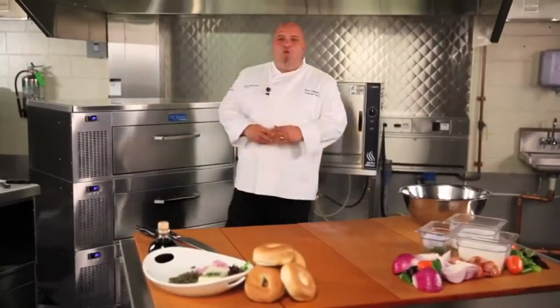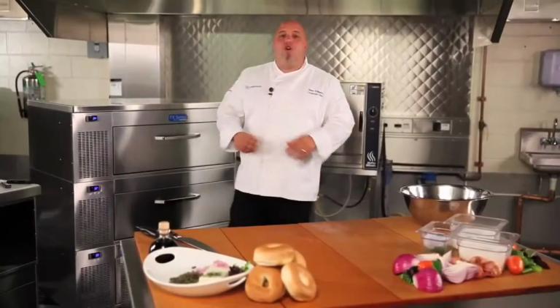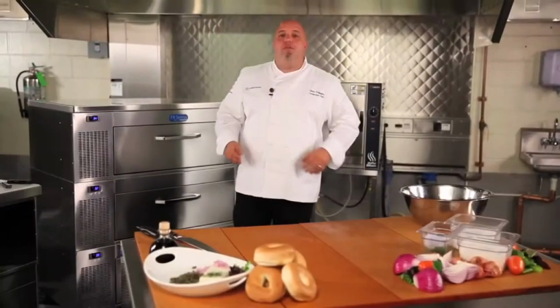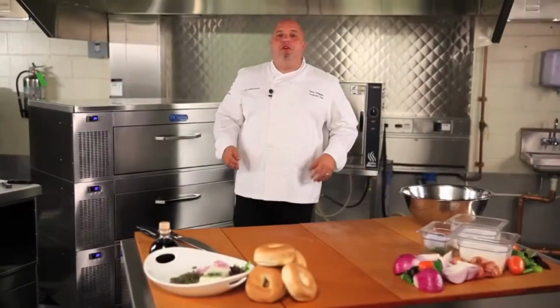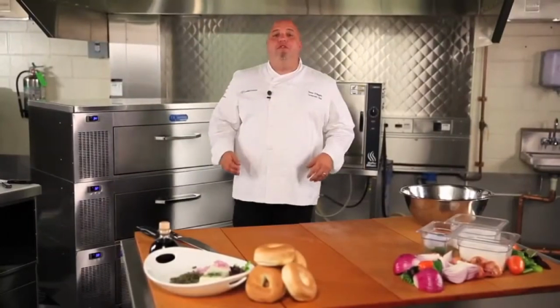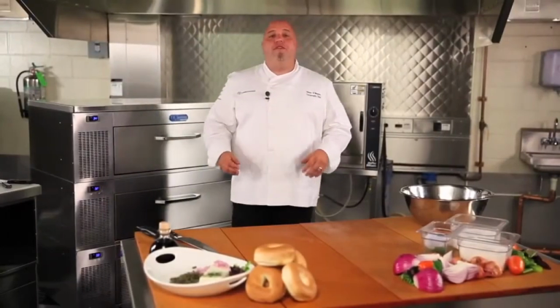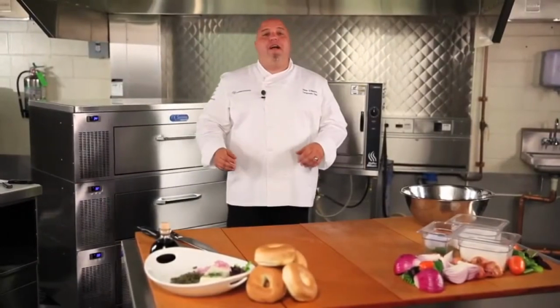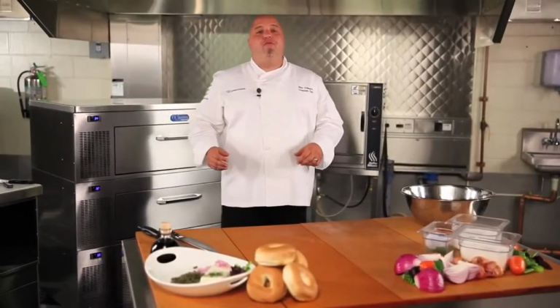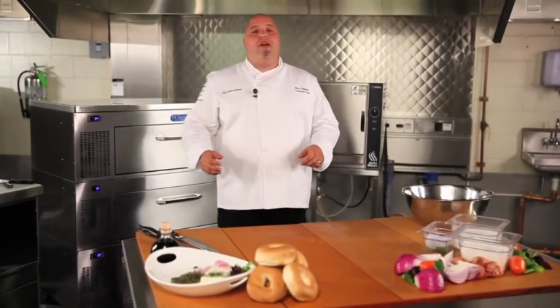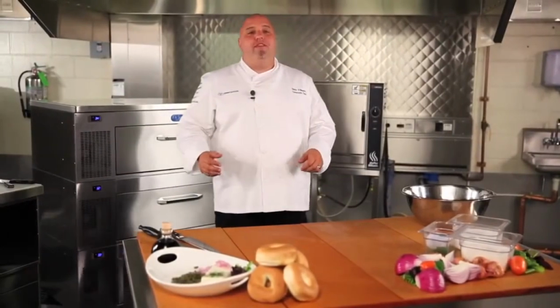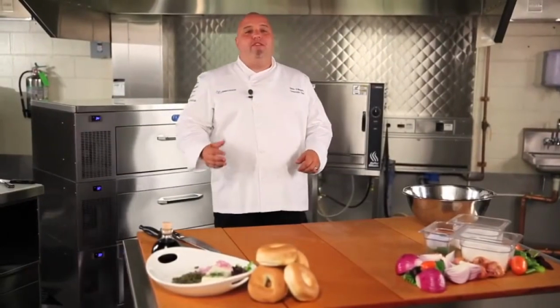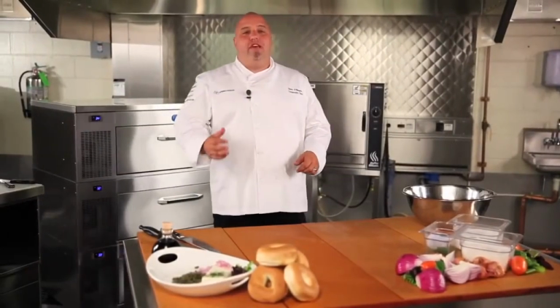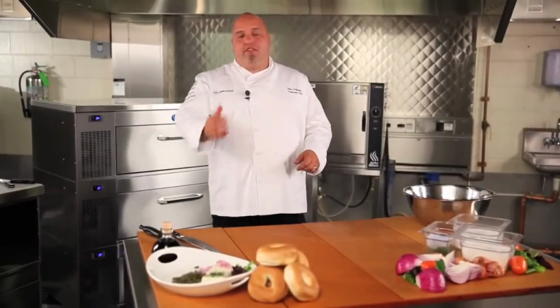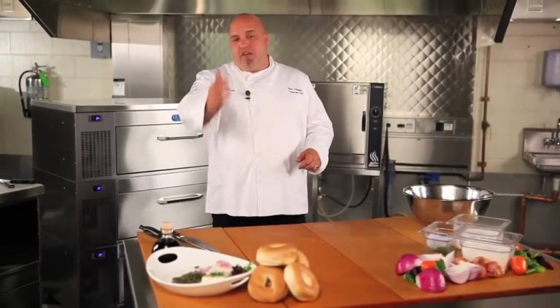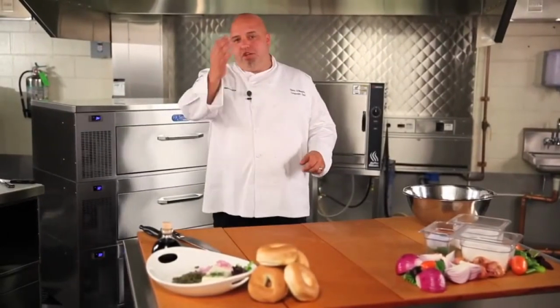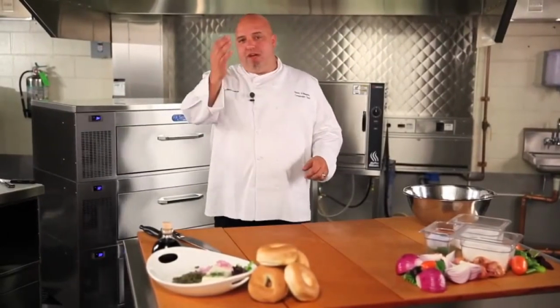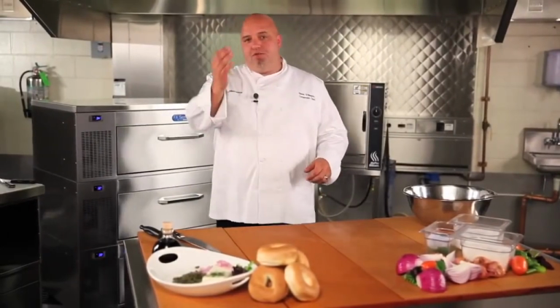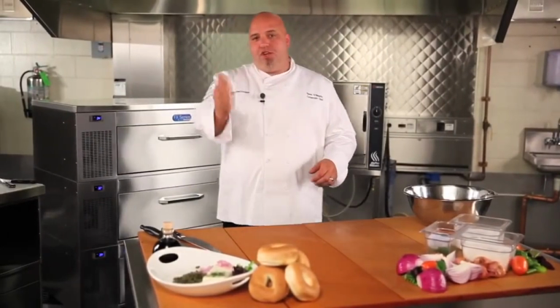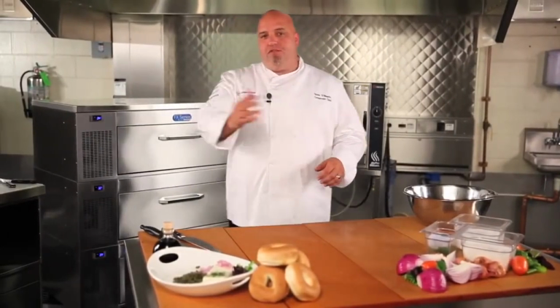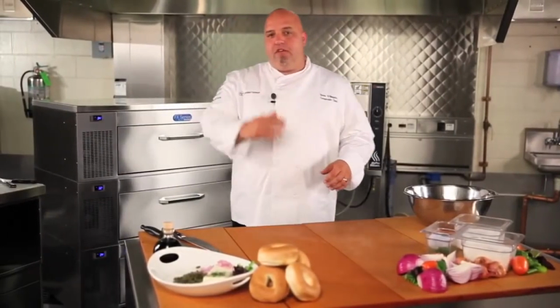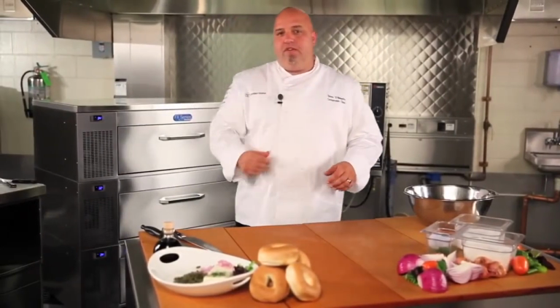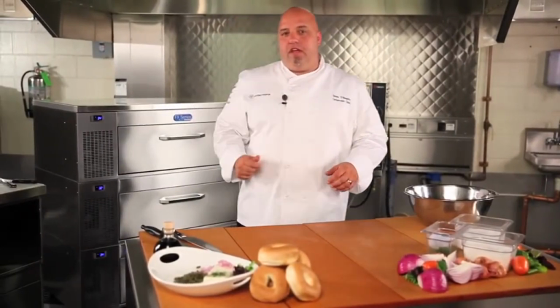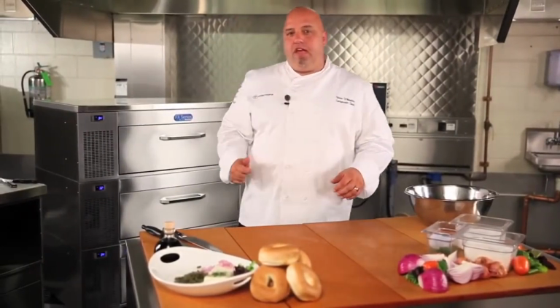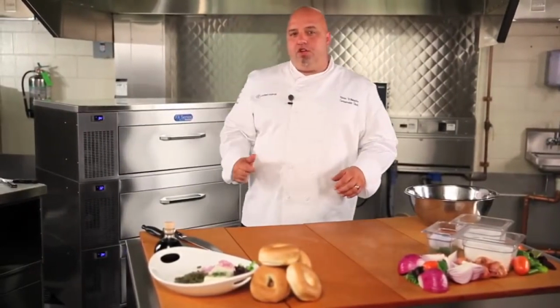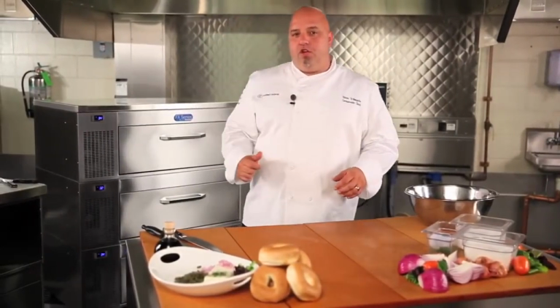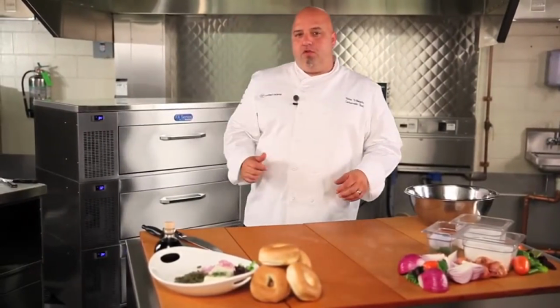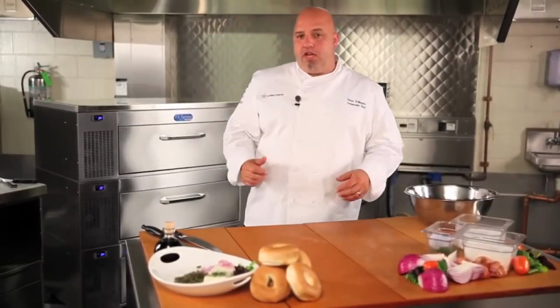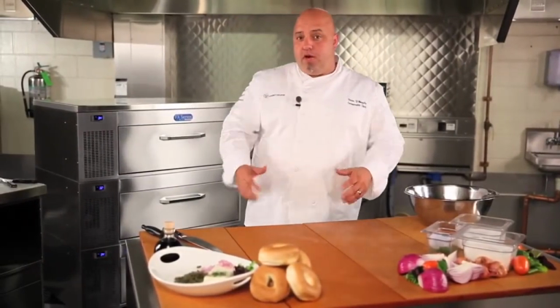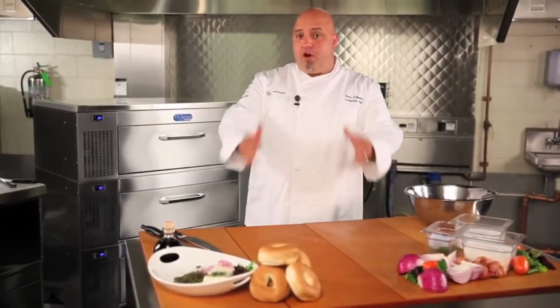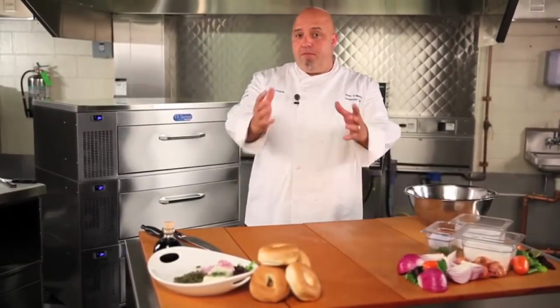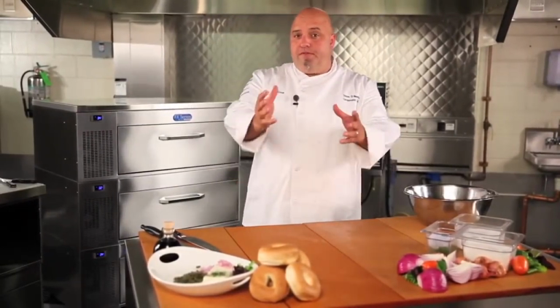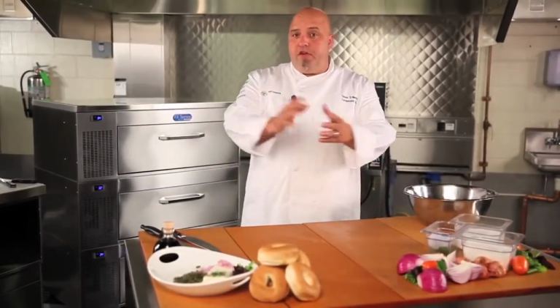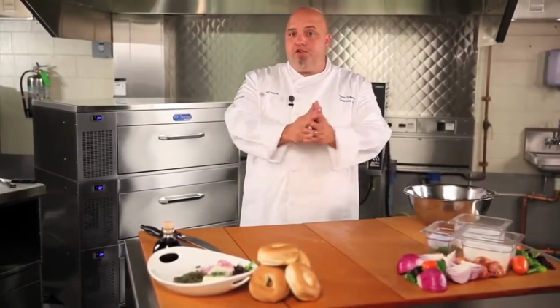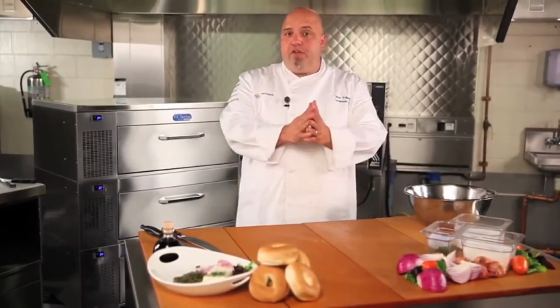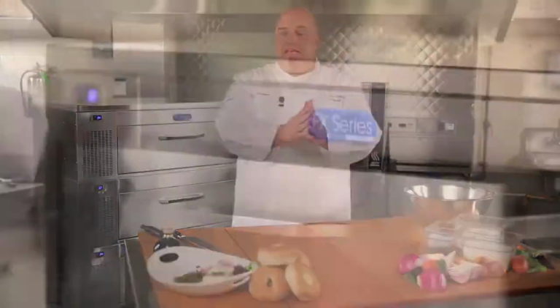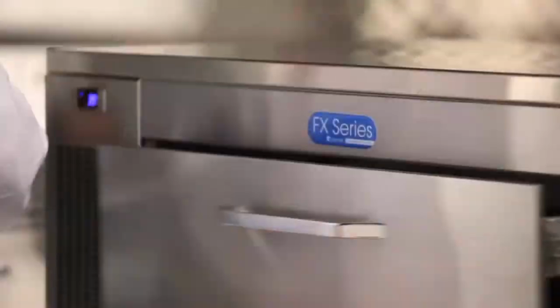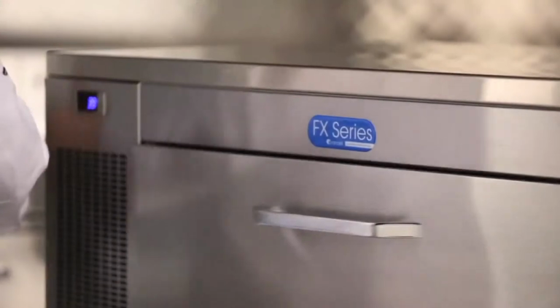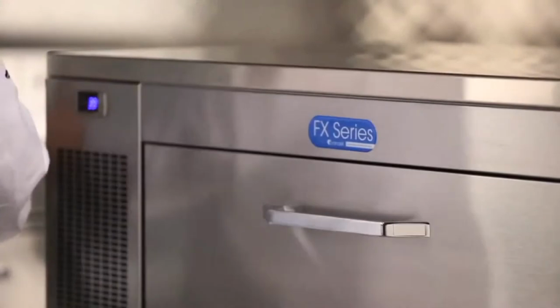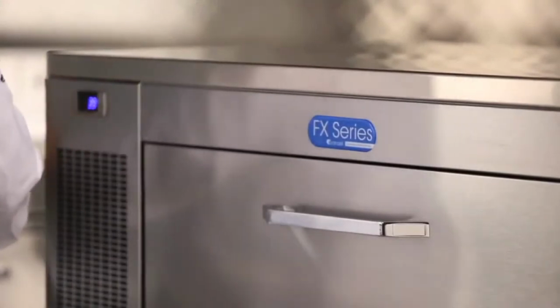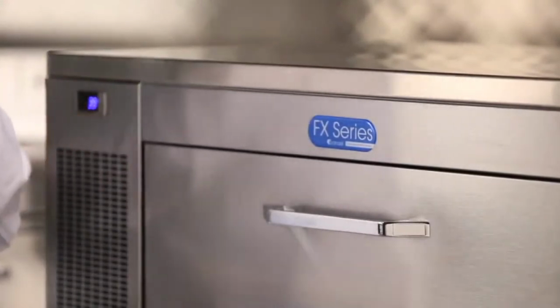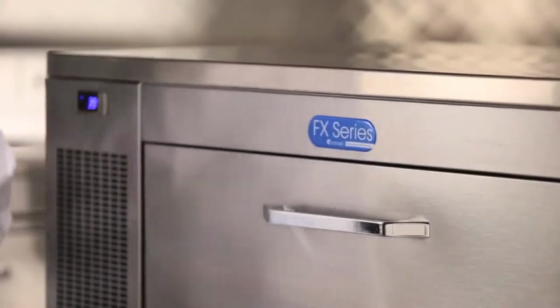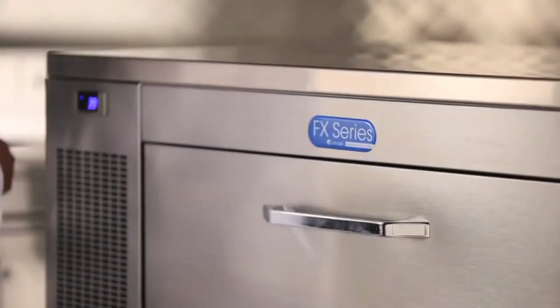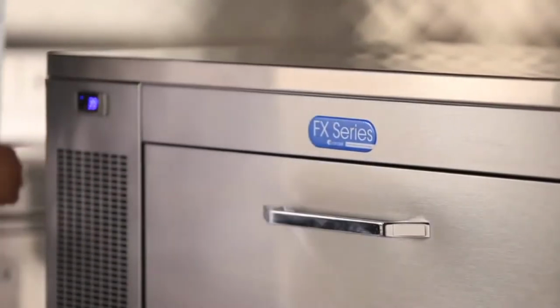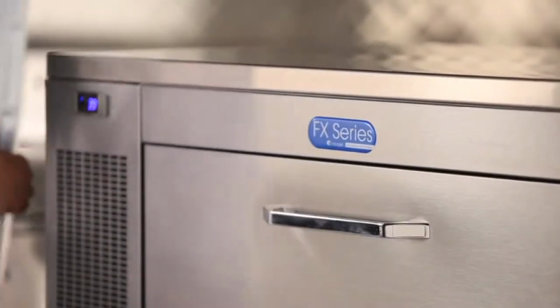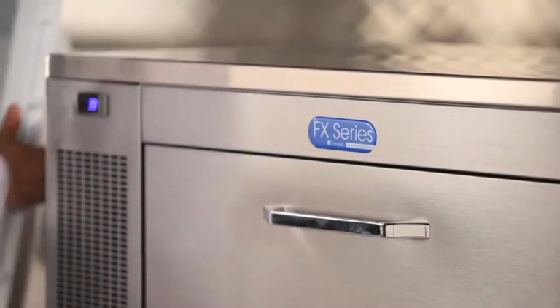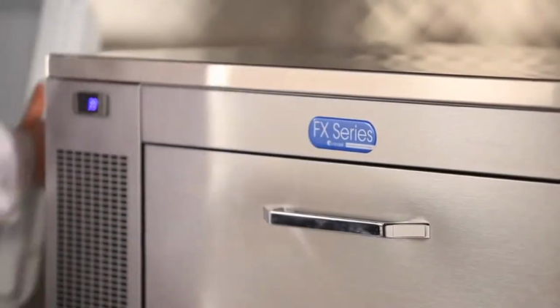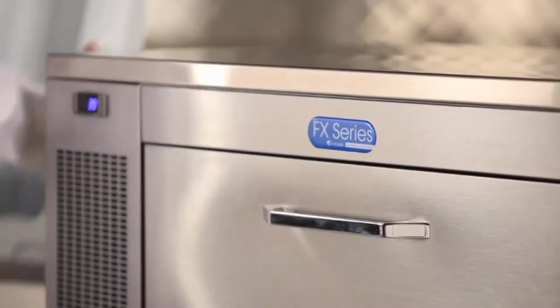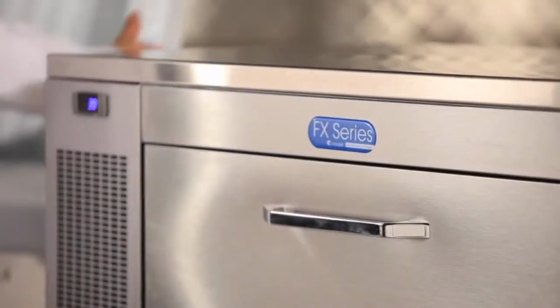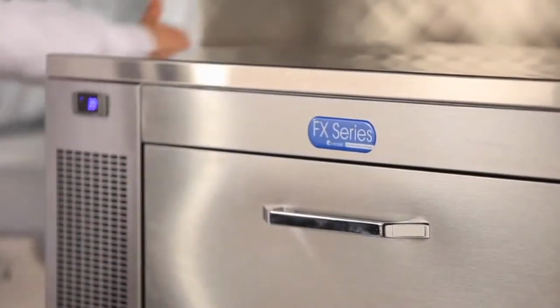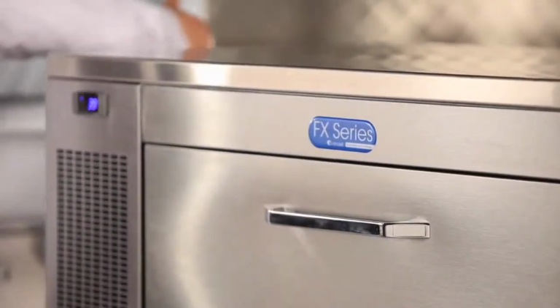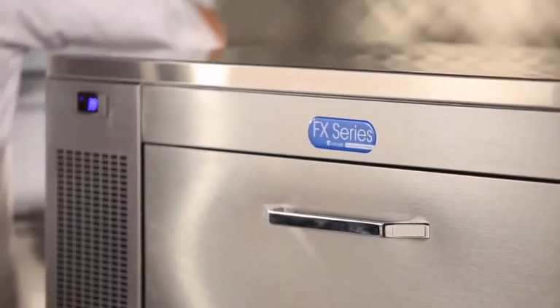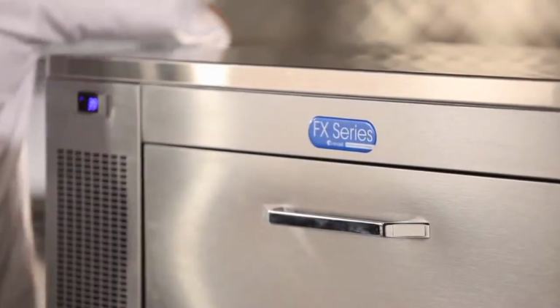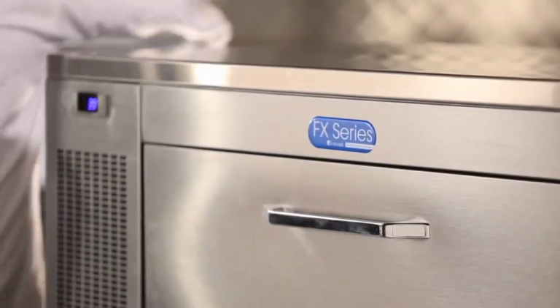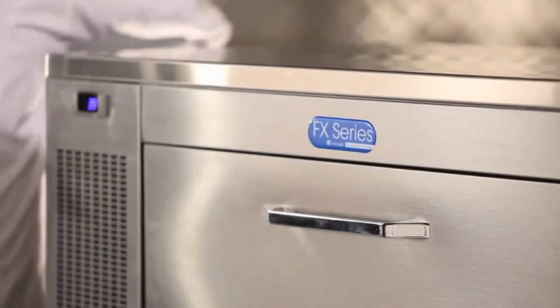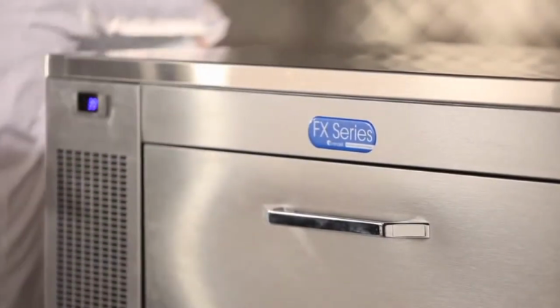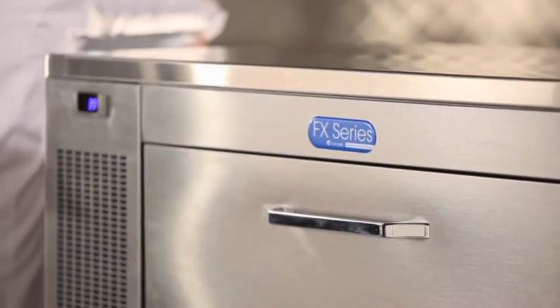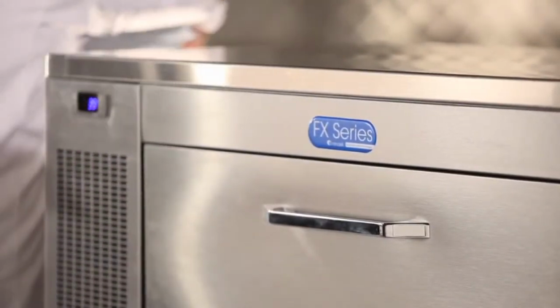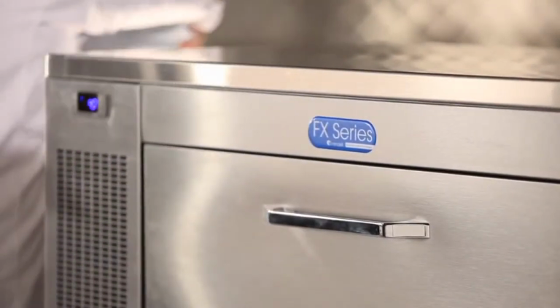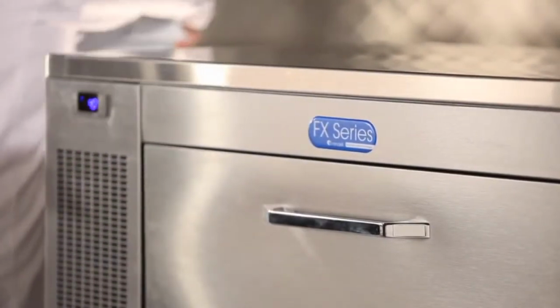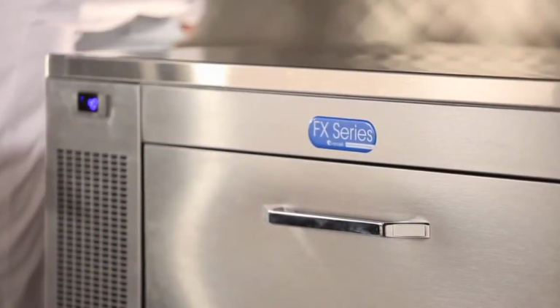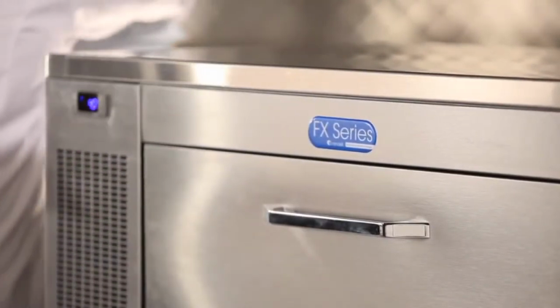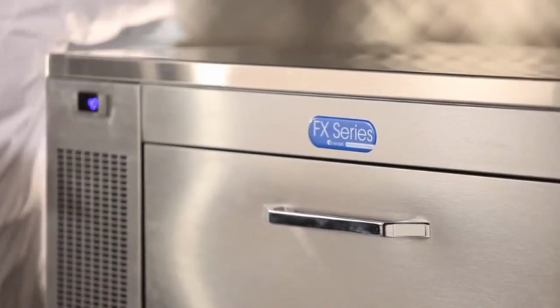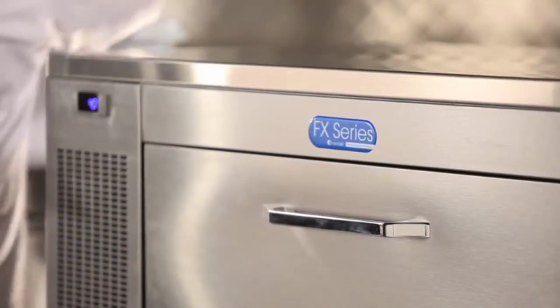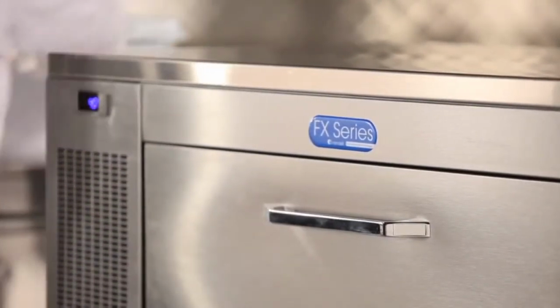Welcome to Unified Brands Test Kitchen. I'm Chef Steve D'Angelo and today we're going to be featuring the FX Precision Refrigeration with Adande Technology.